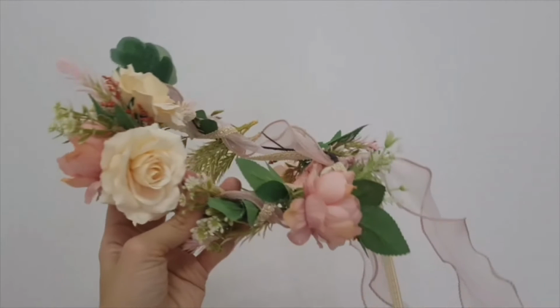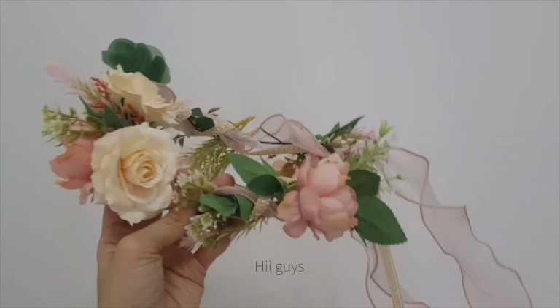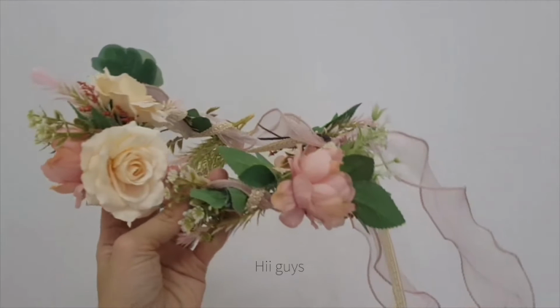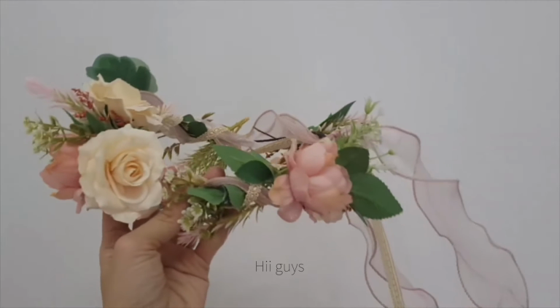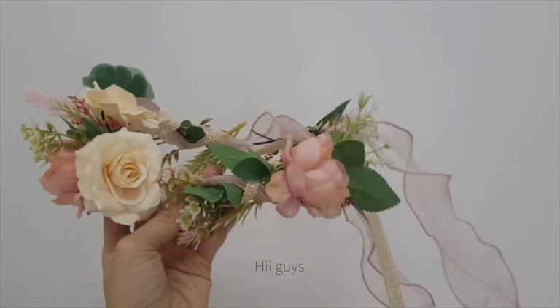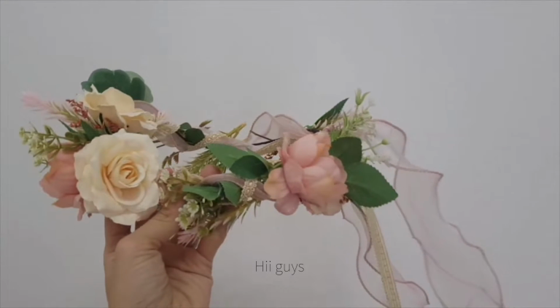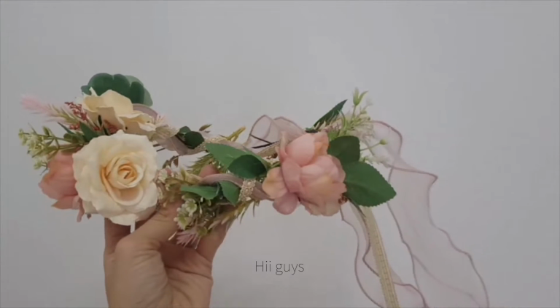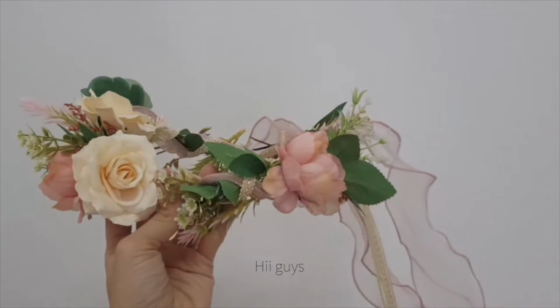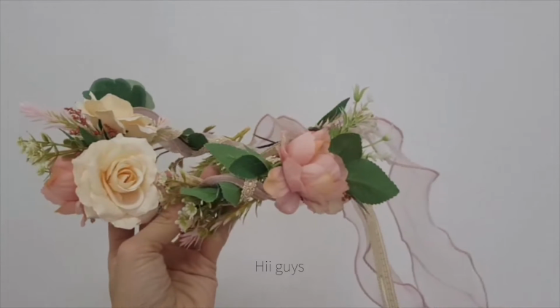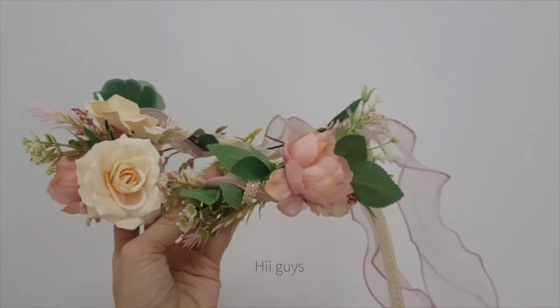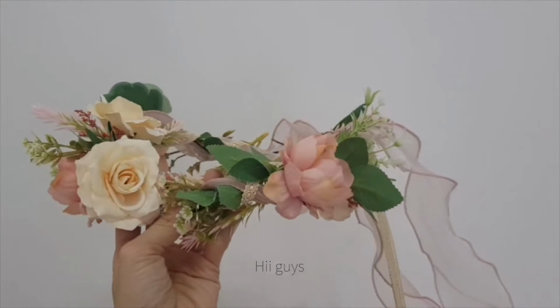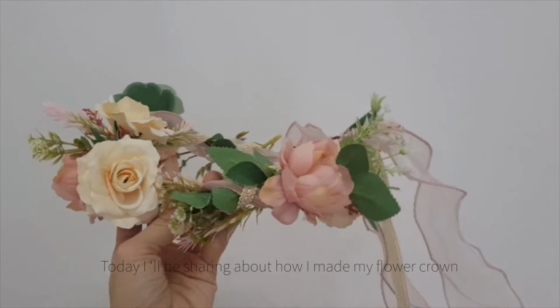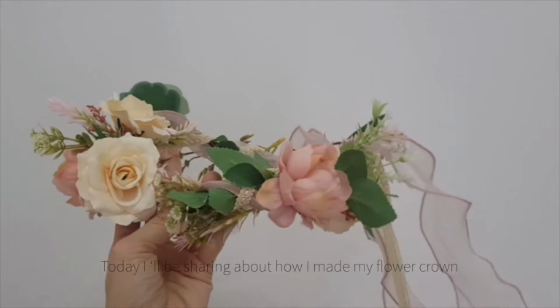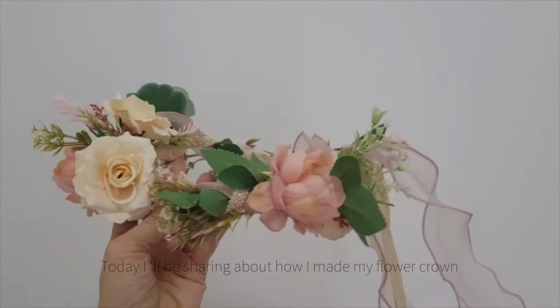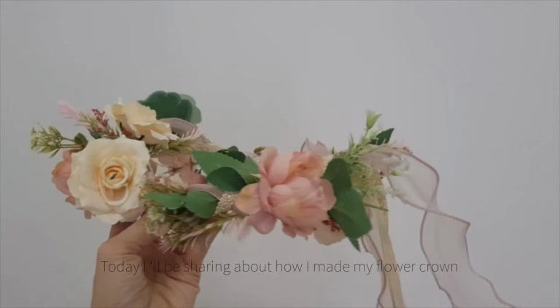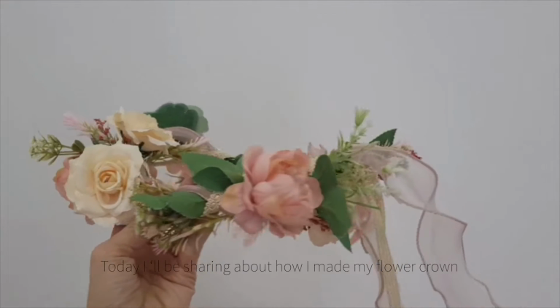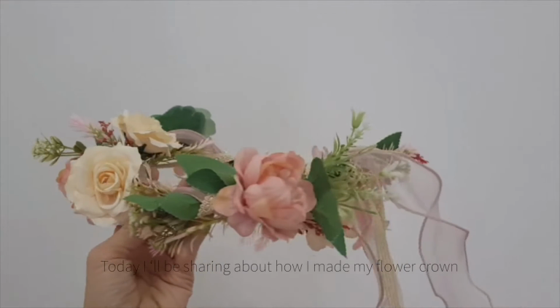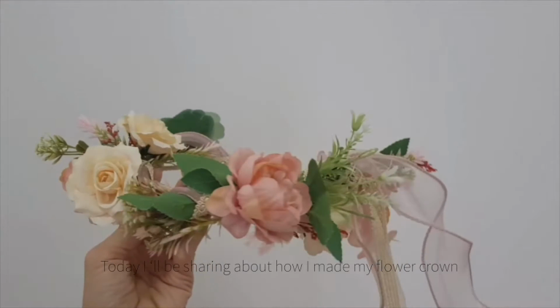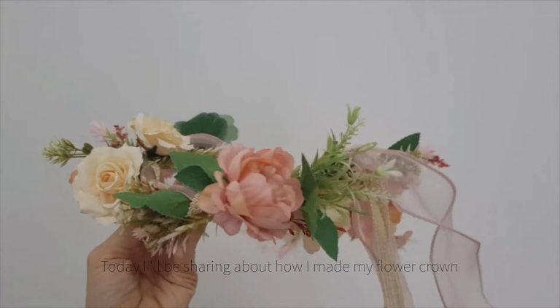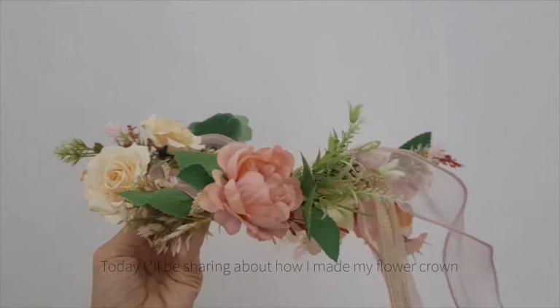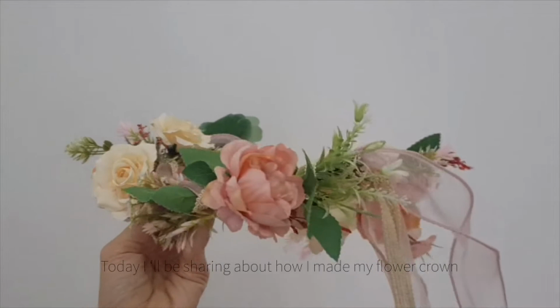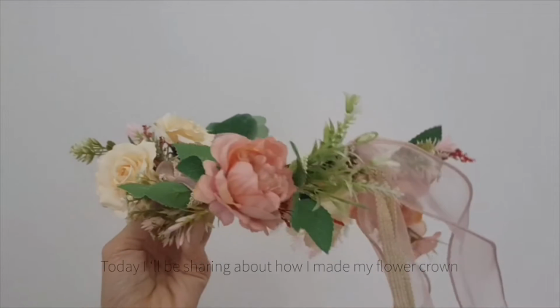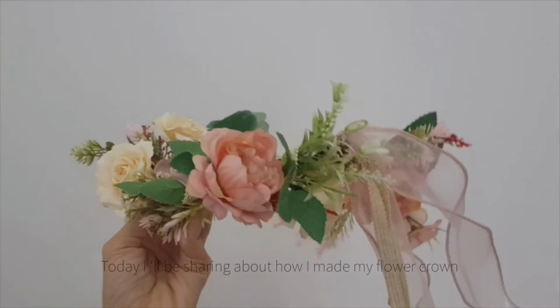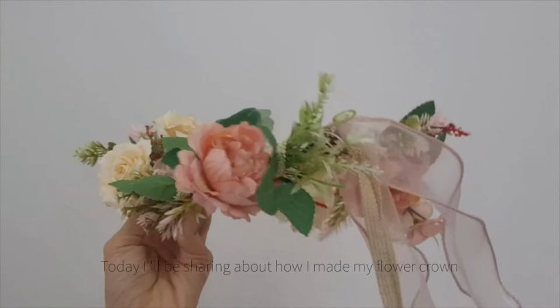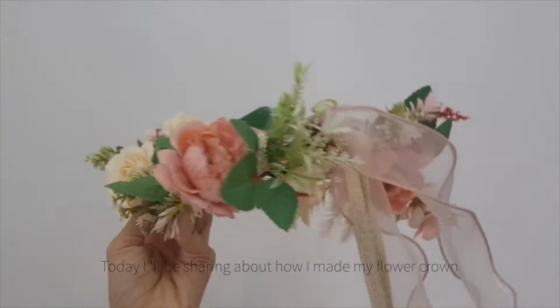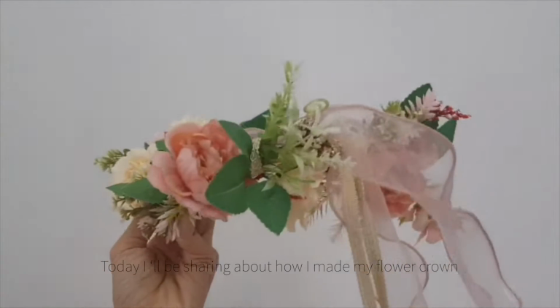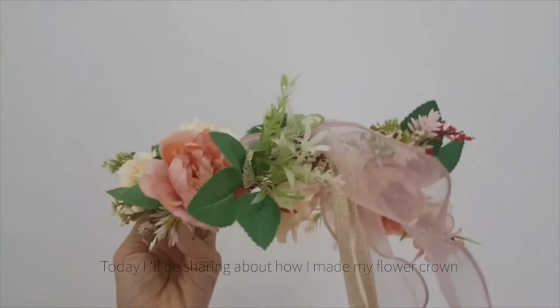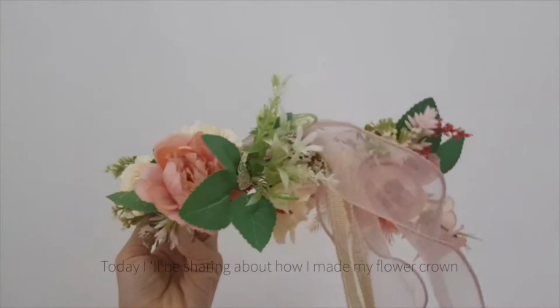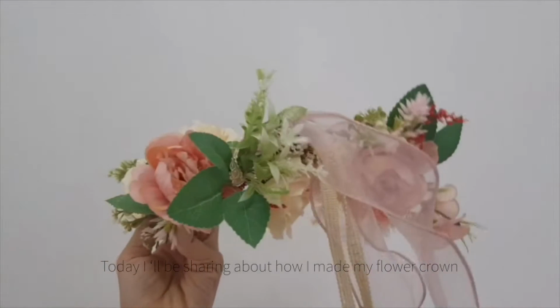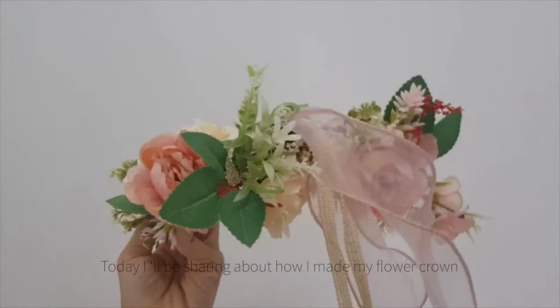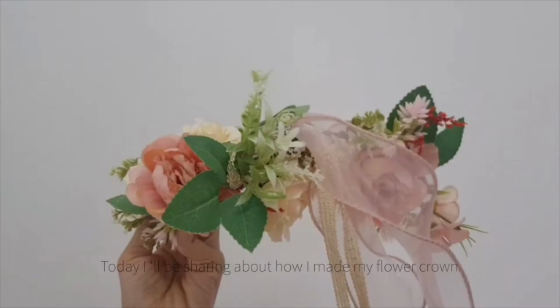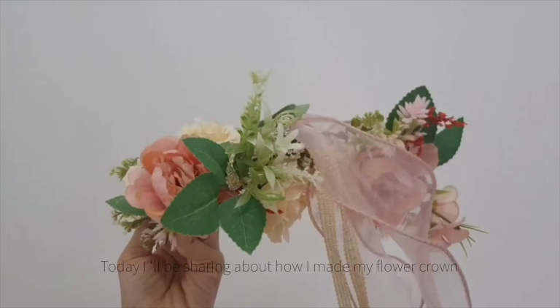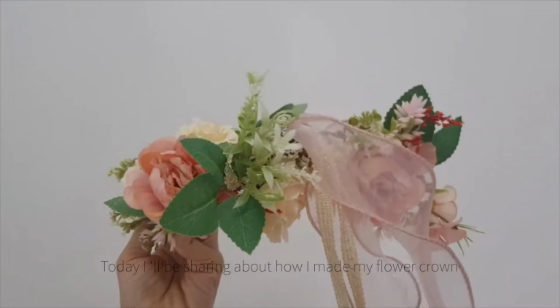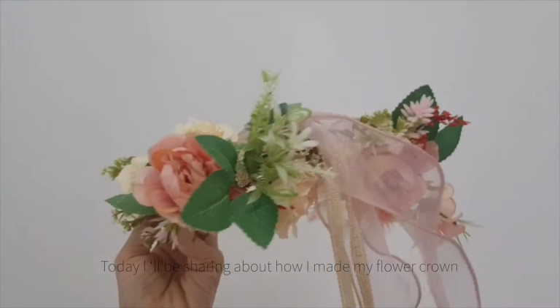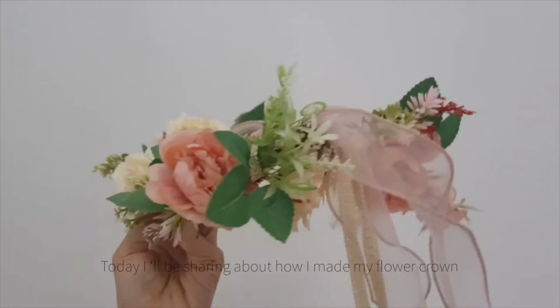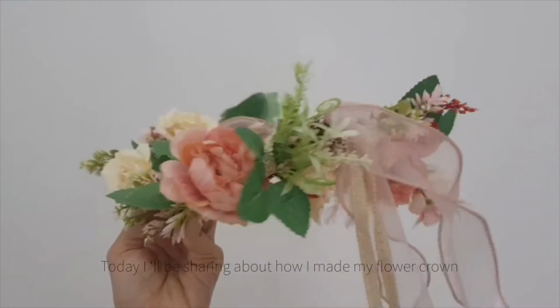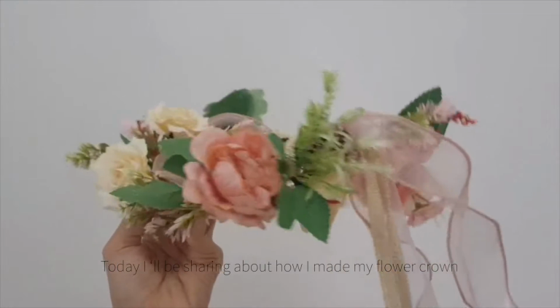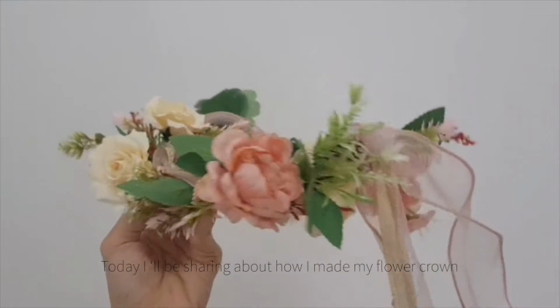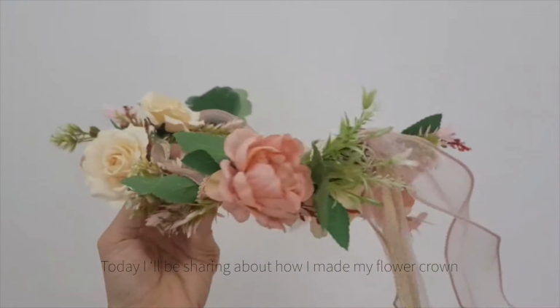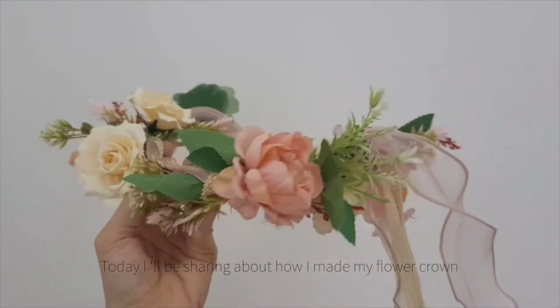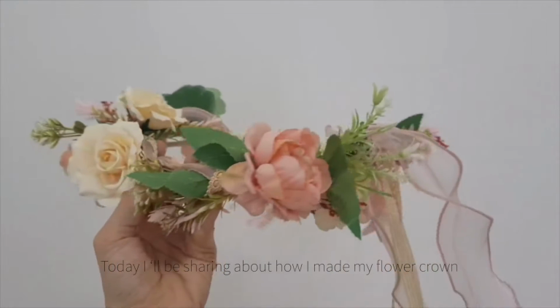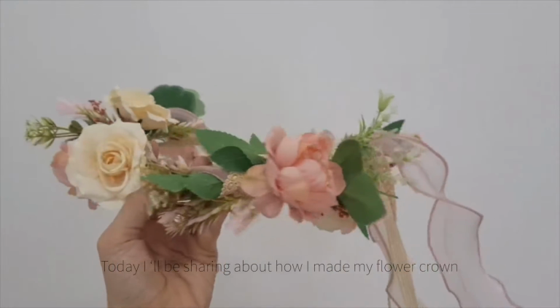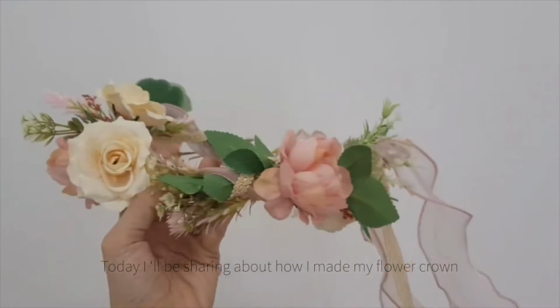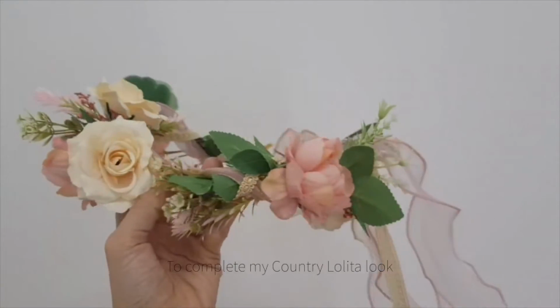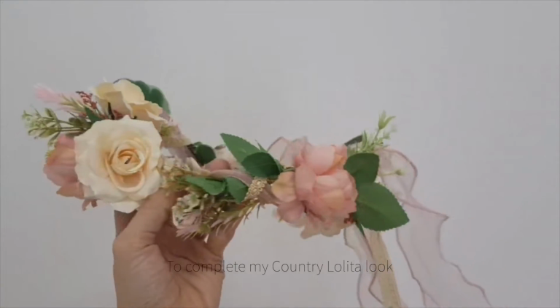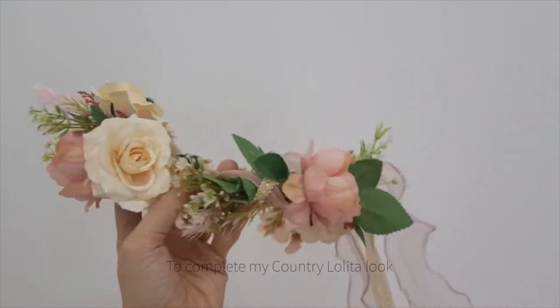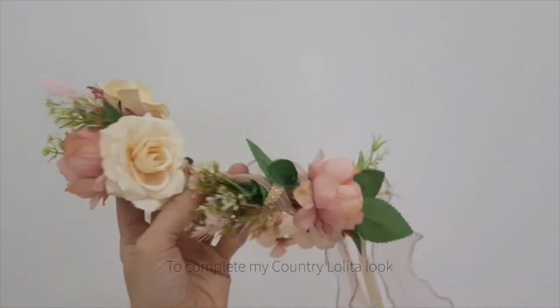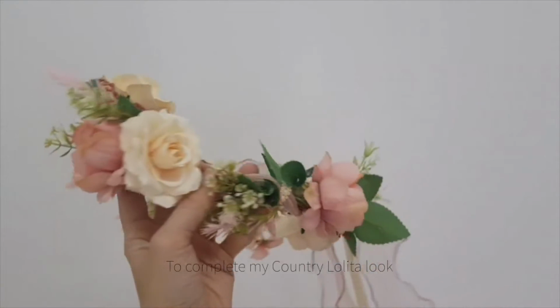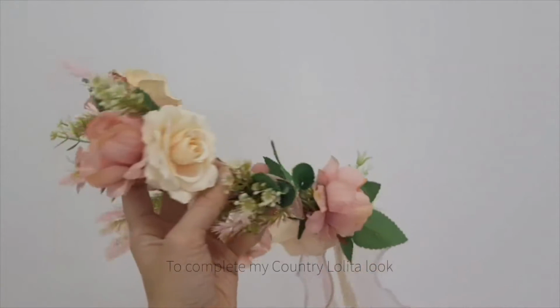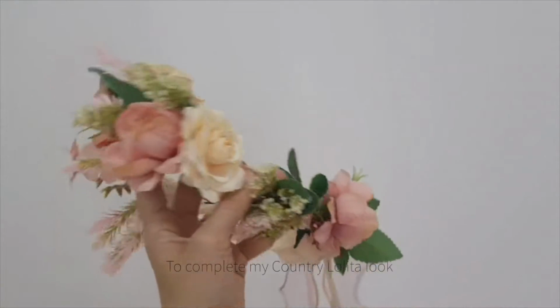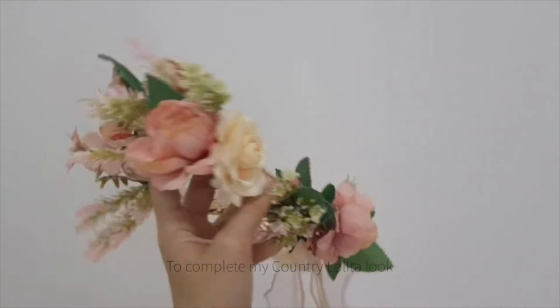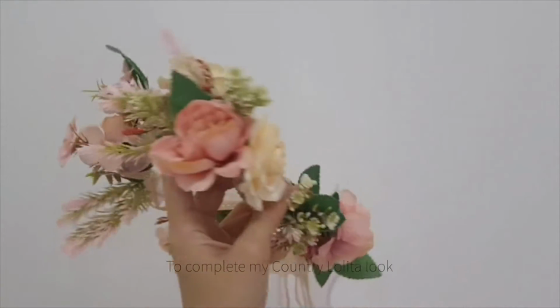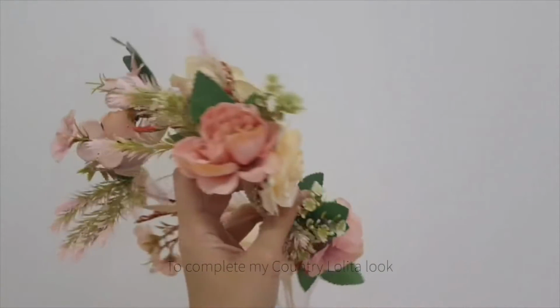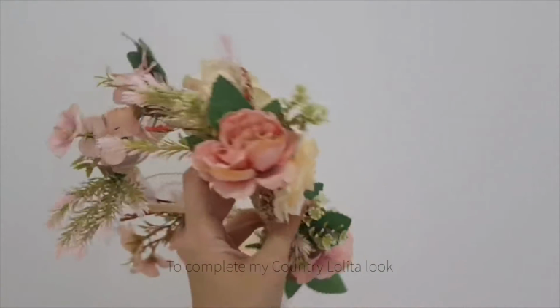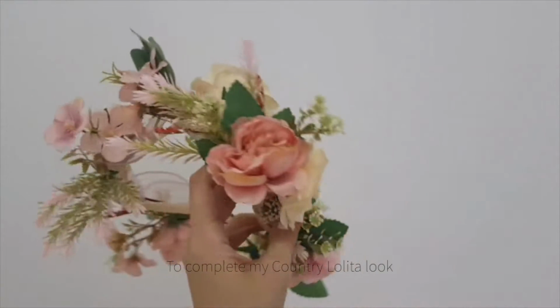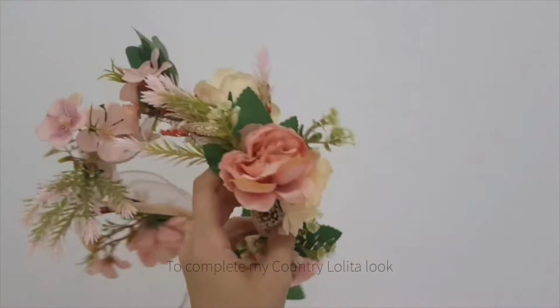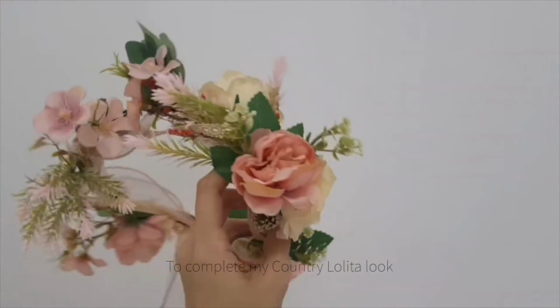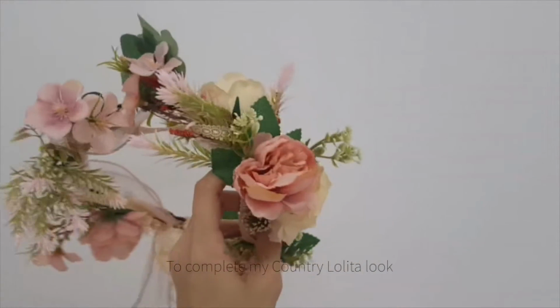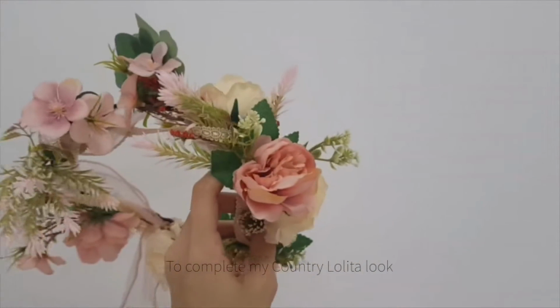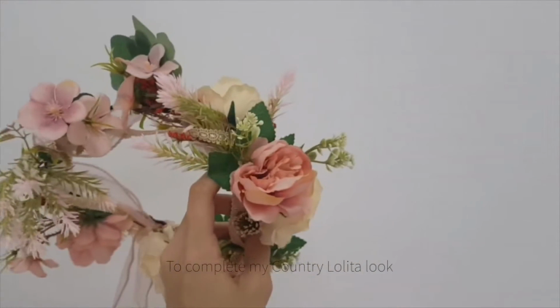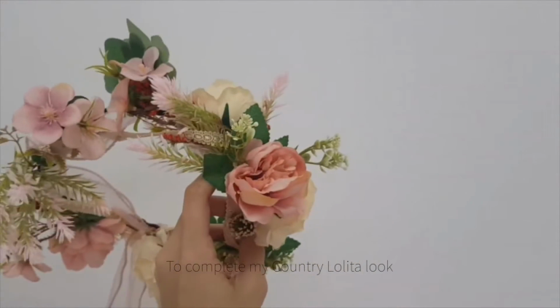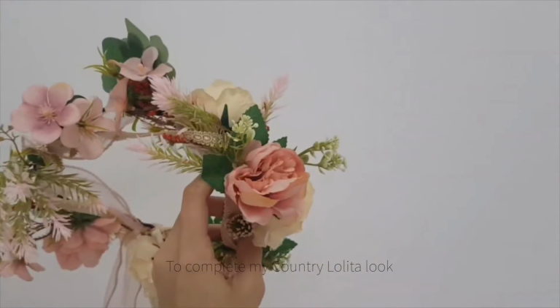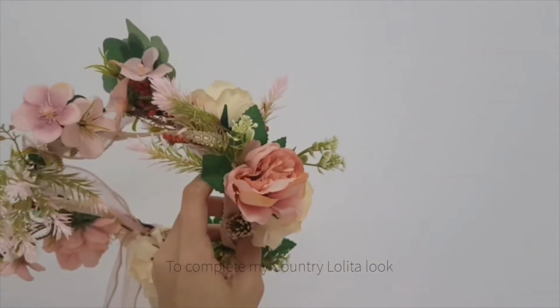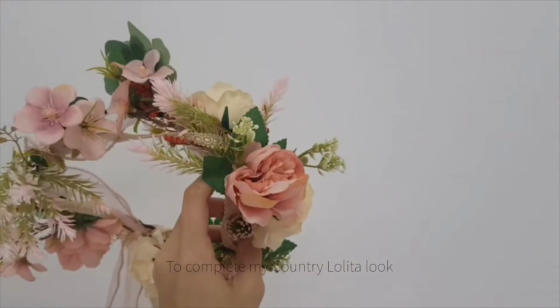Hi guys! Today I'll be sharing about how I made my flower crown to complete my country lolita look.